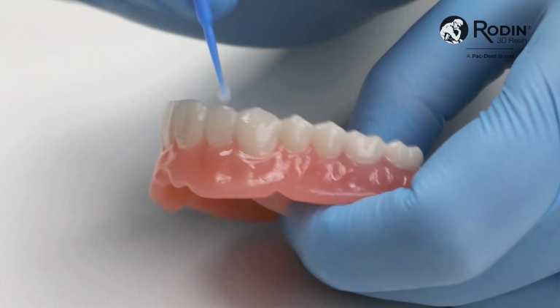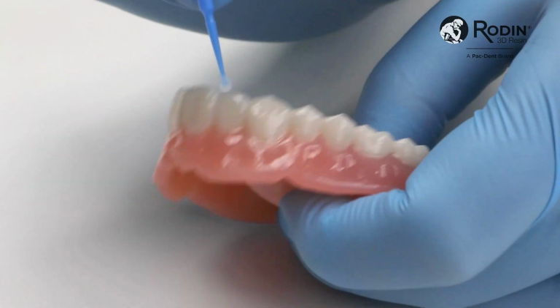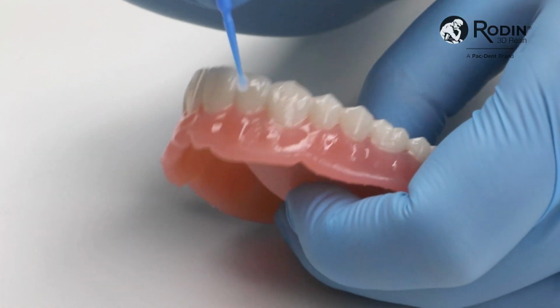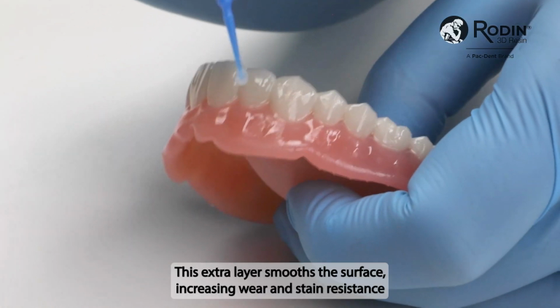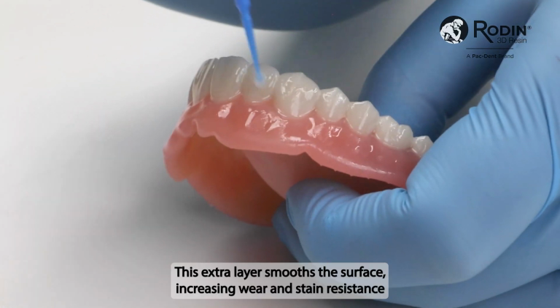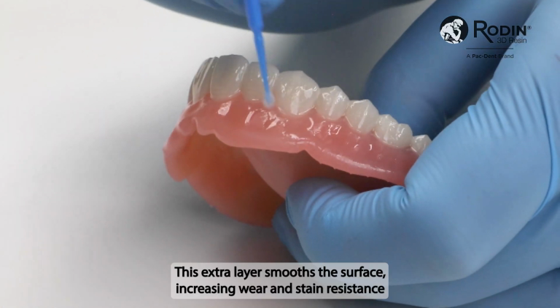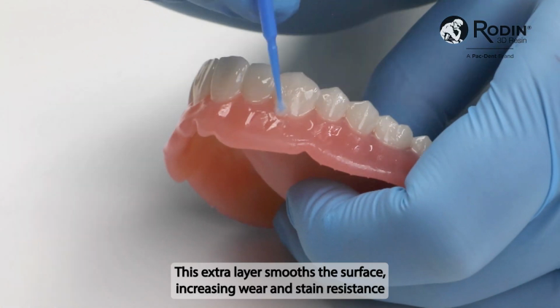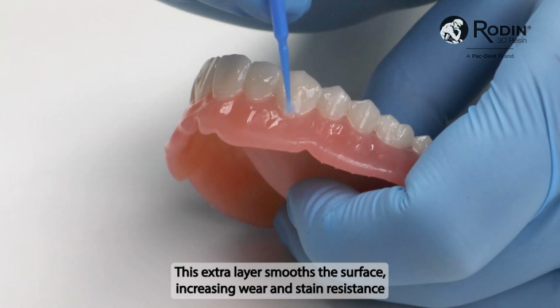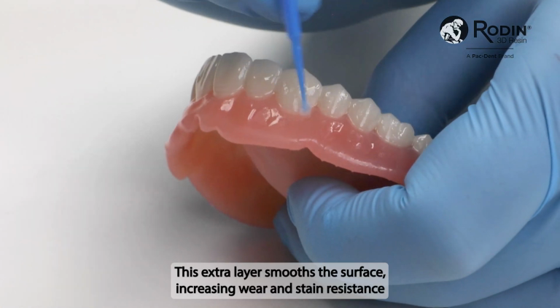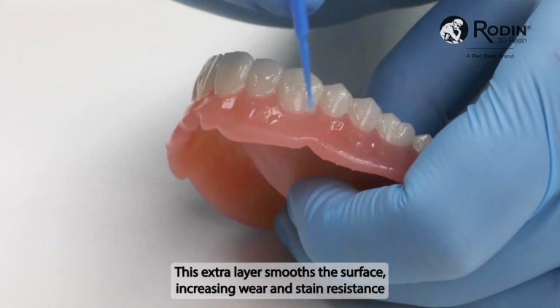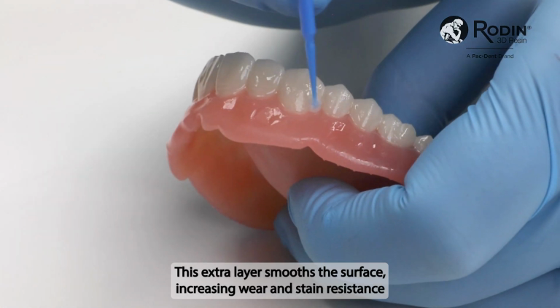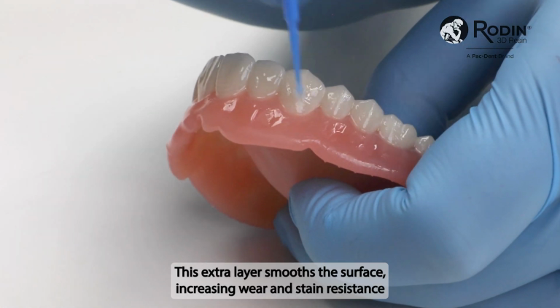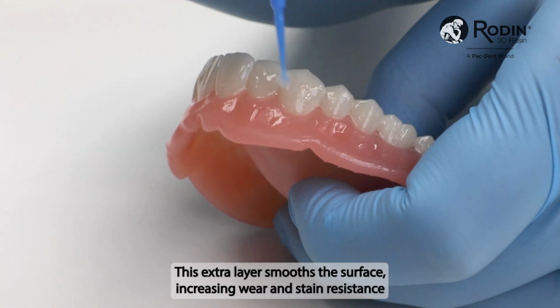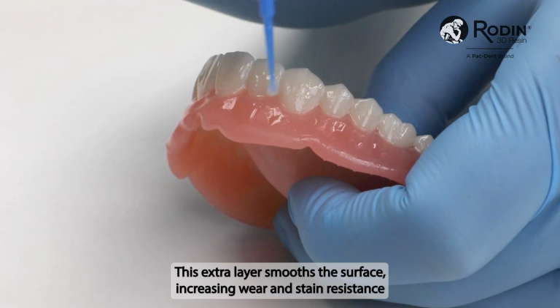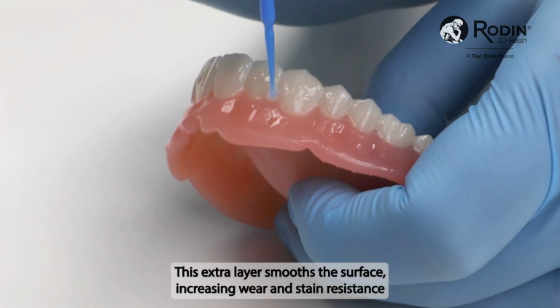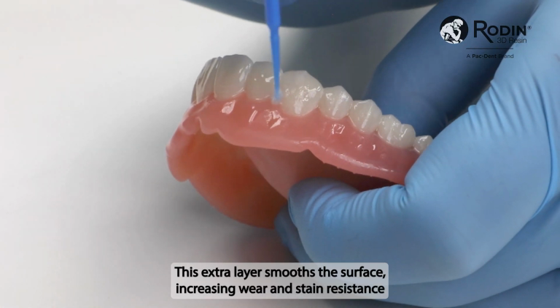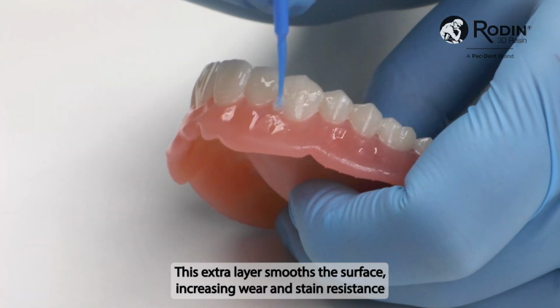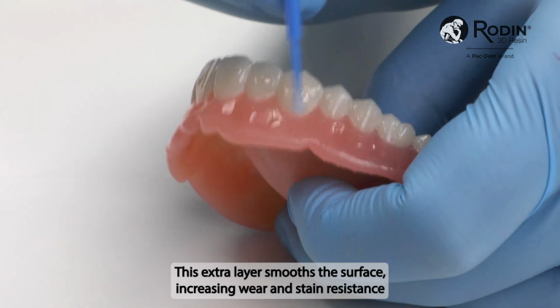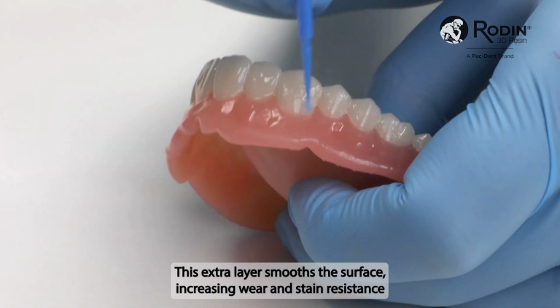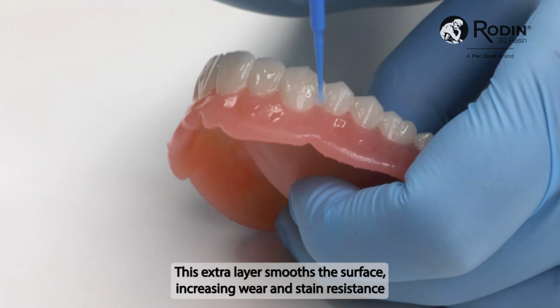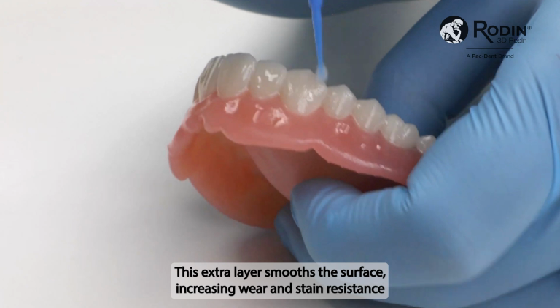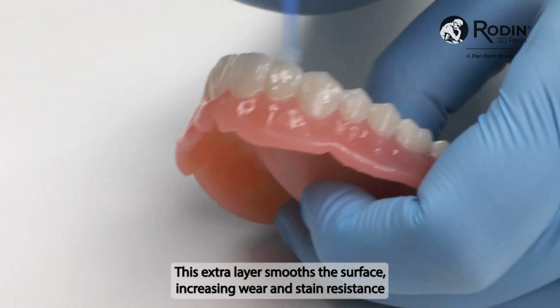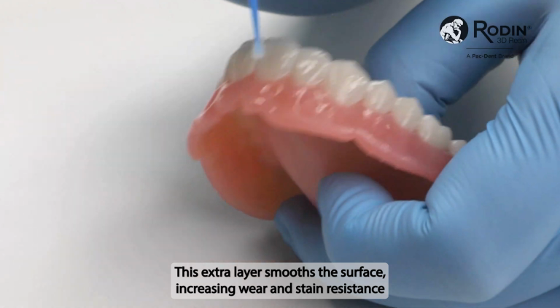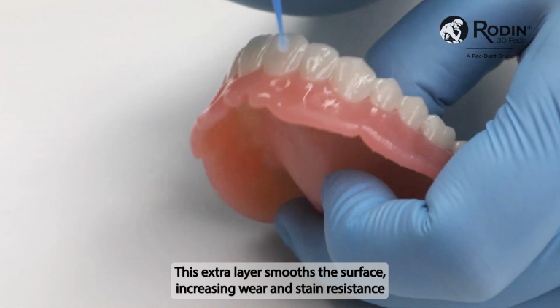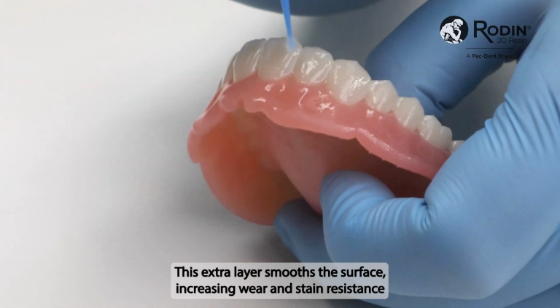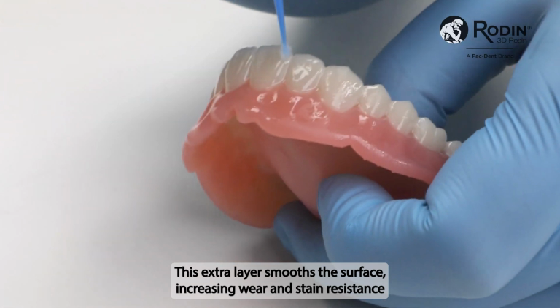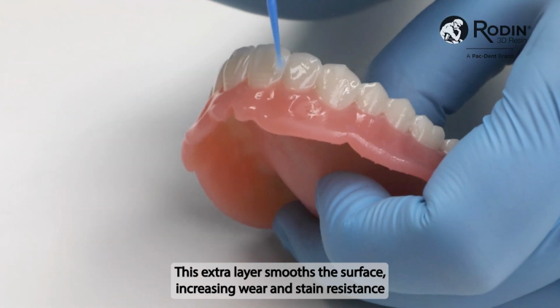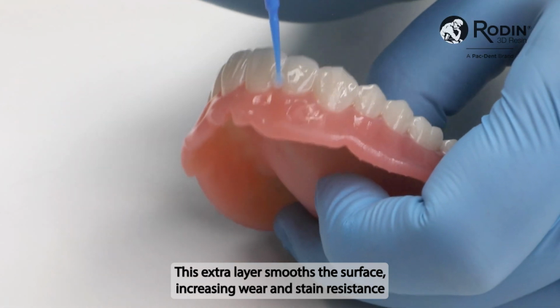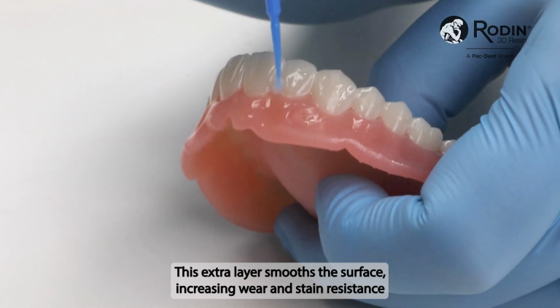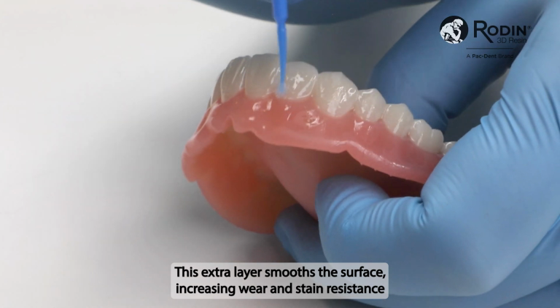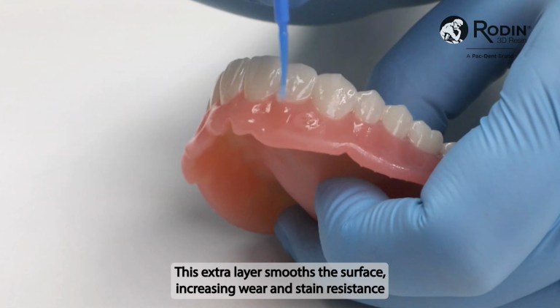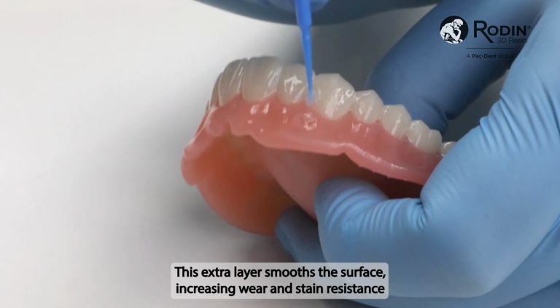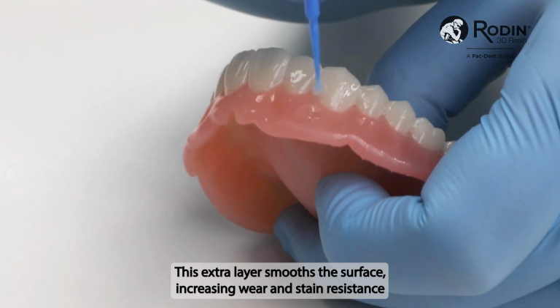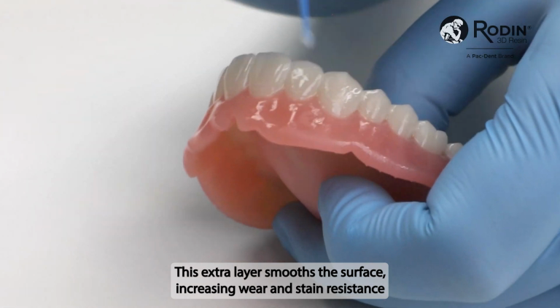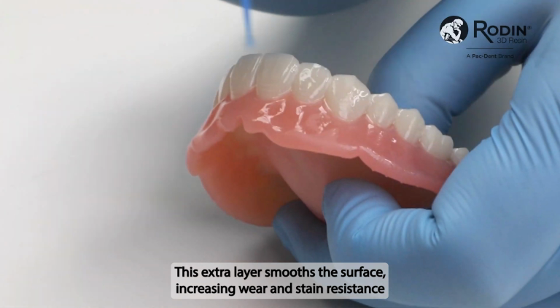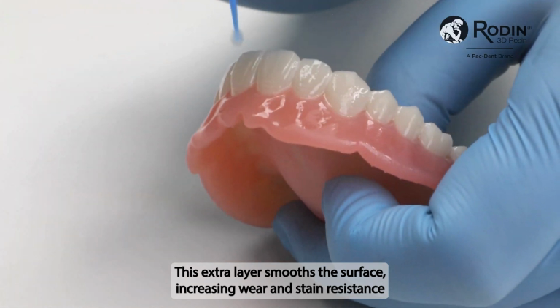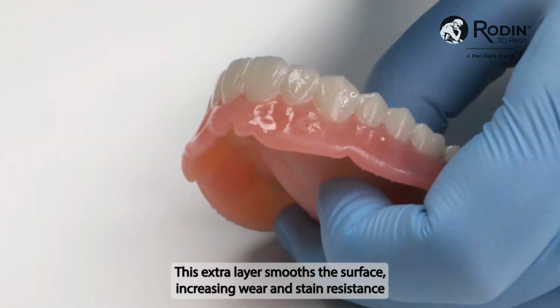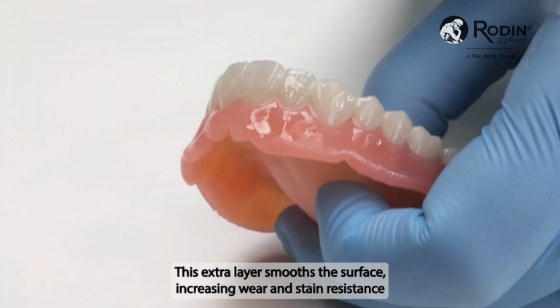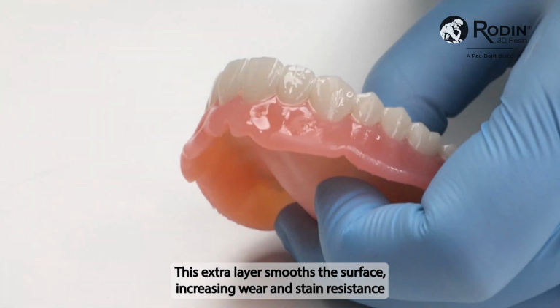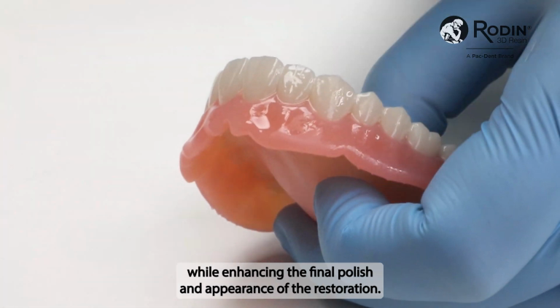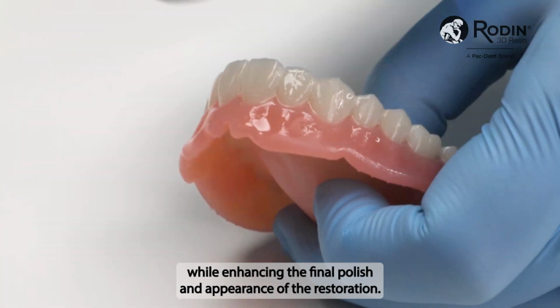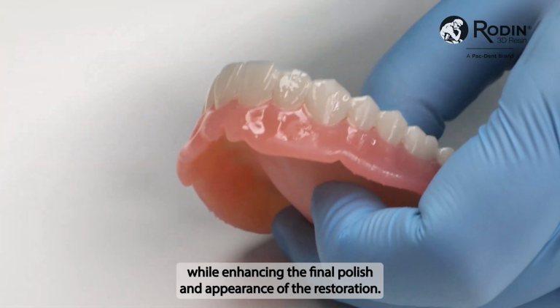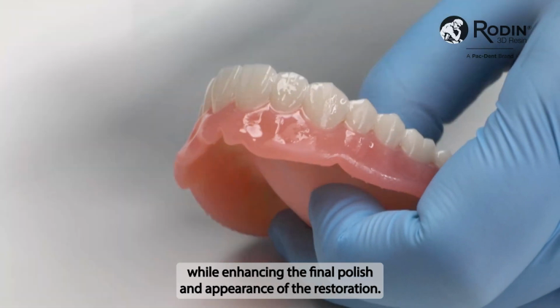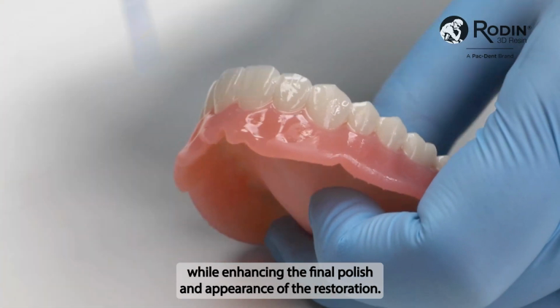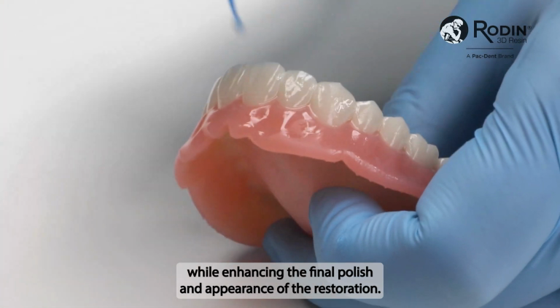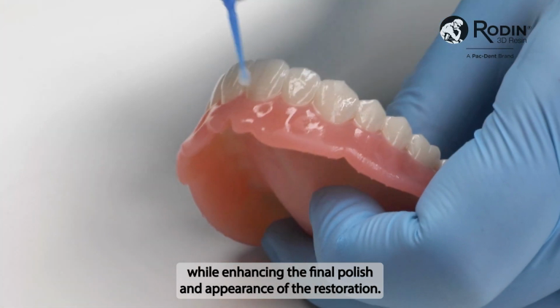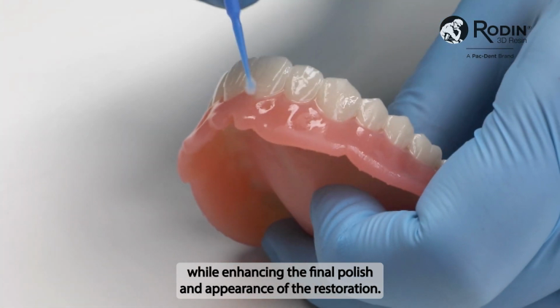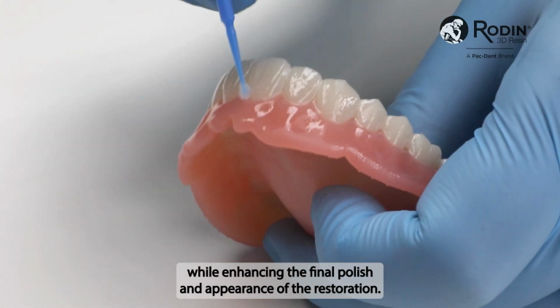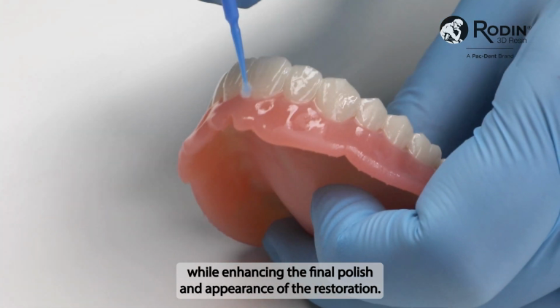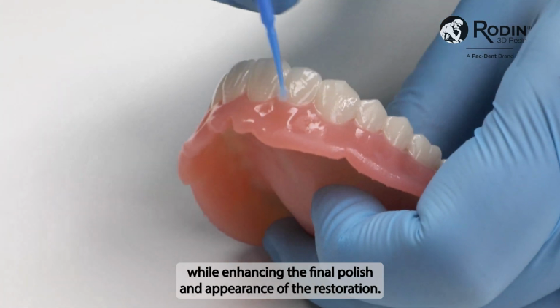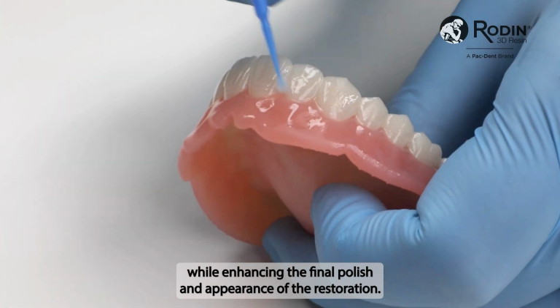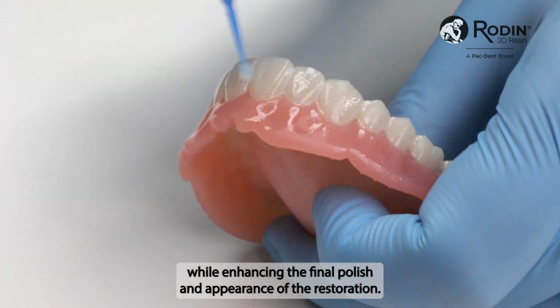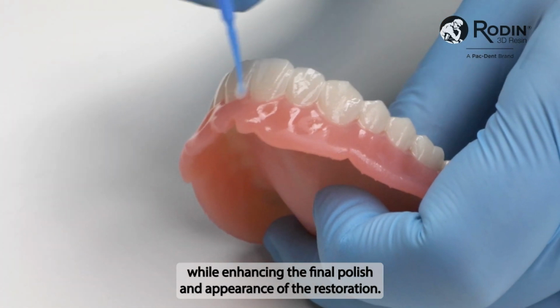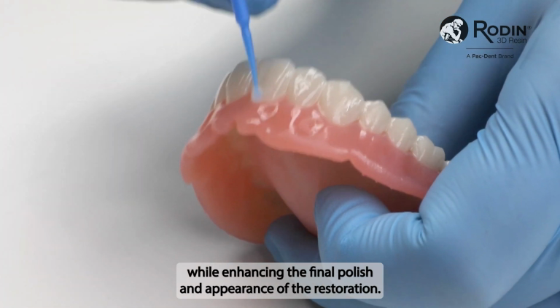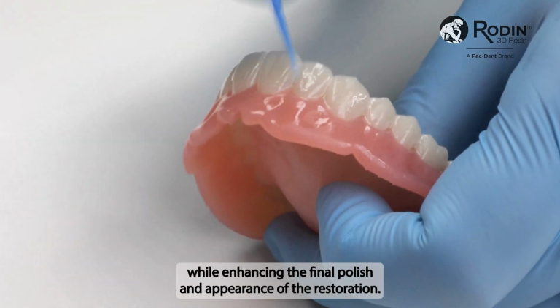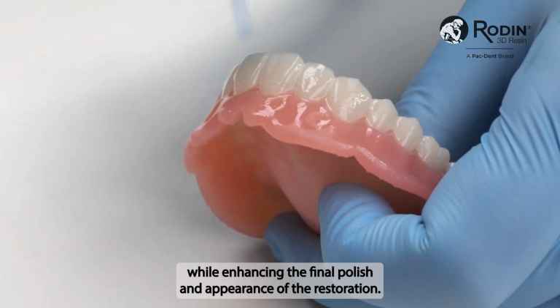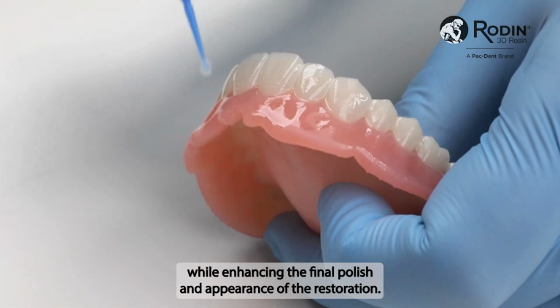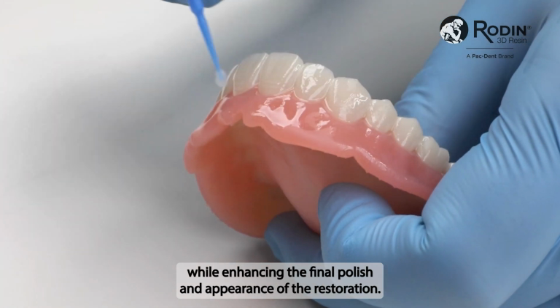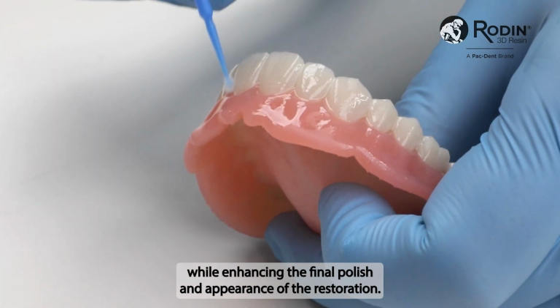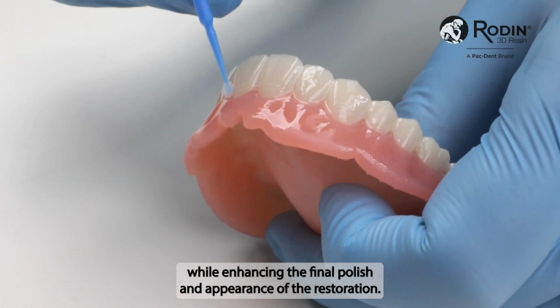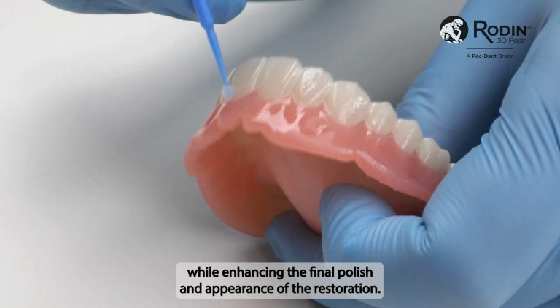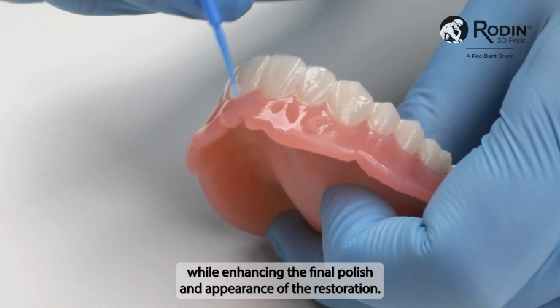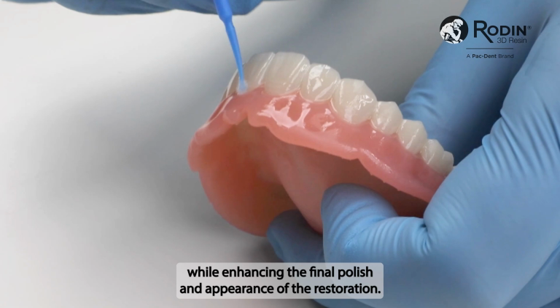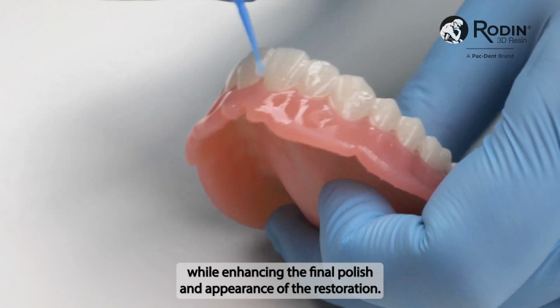This extra layer smooths the surface, increasing wear and stain resistance, while enhancing the final polish and appearance of the restoration.